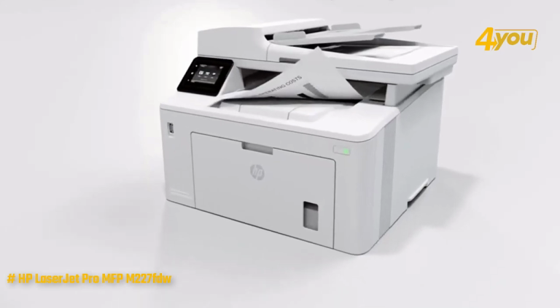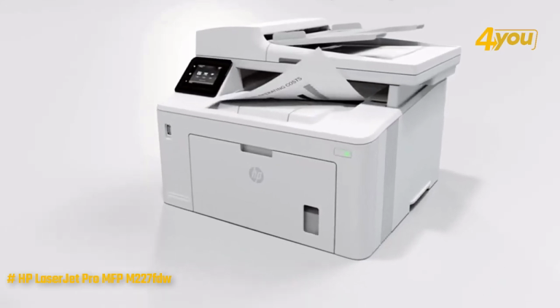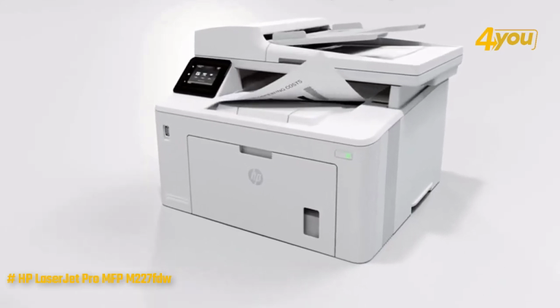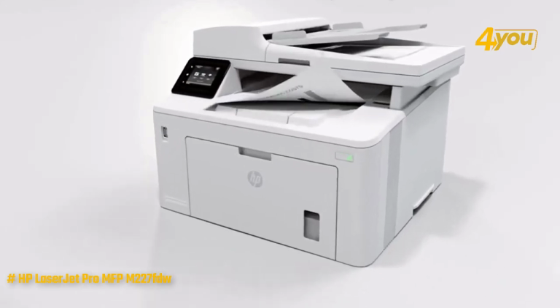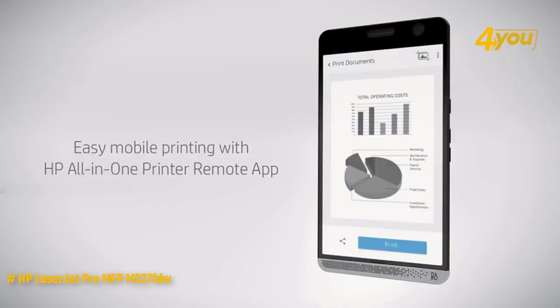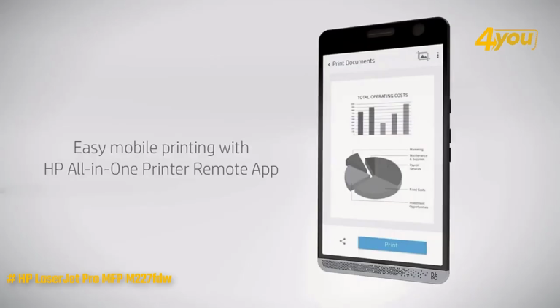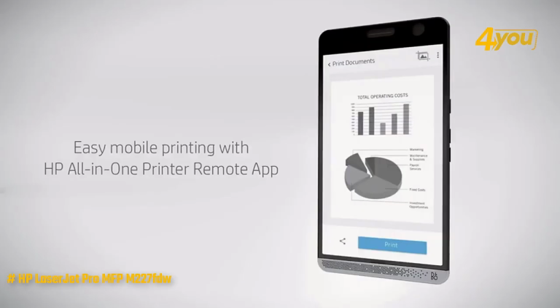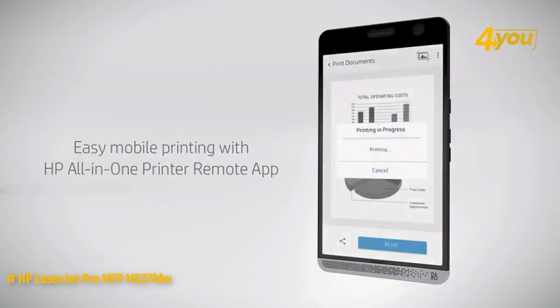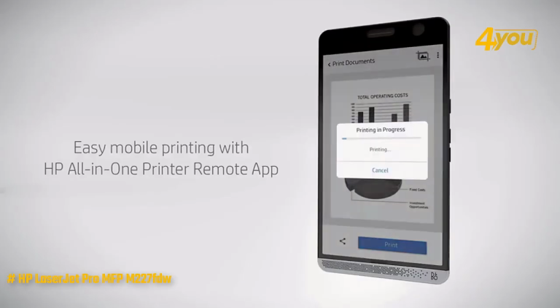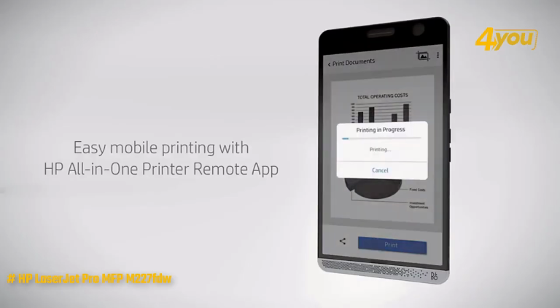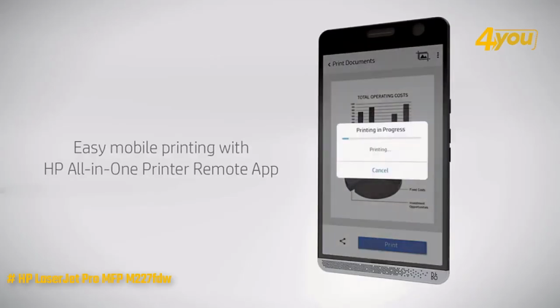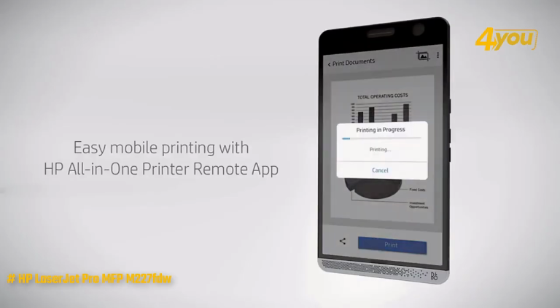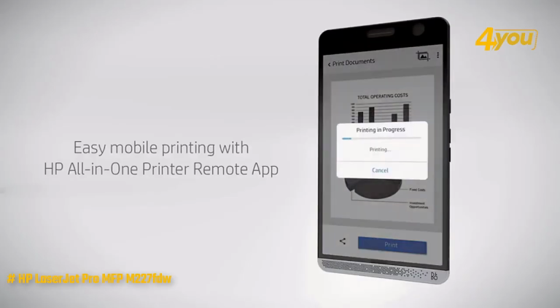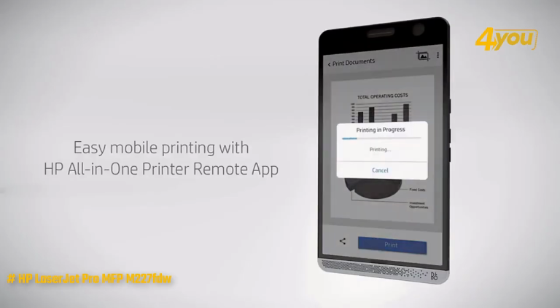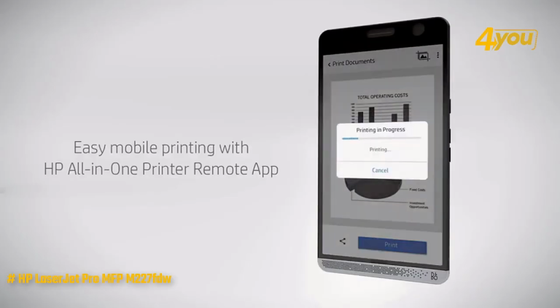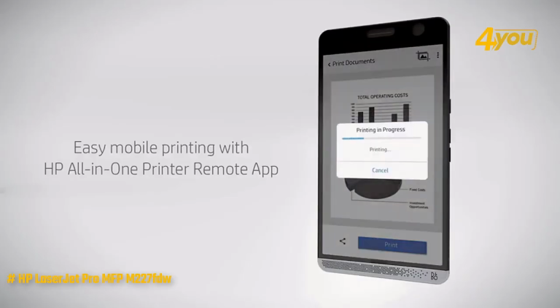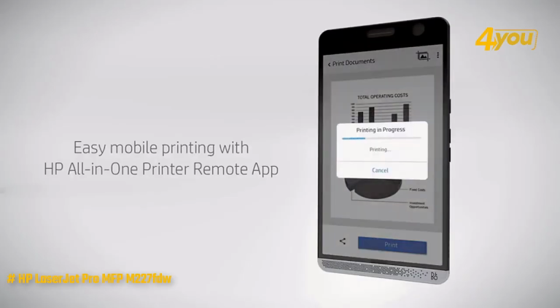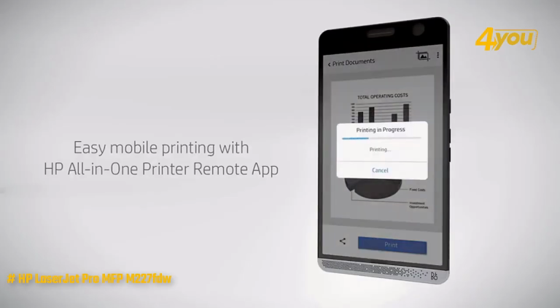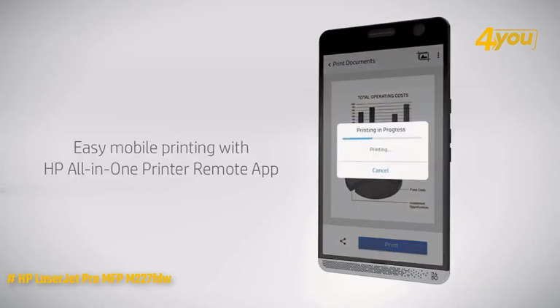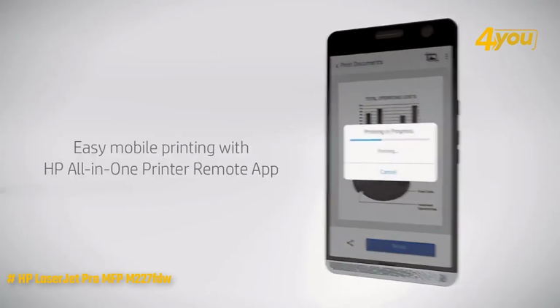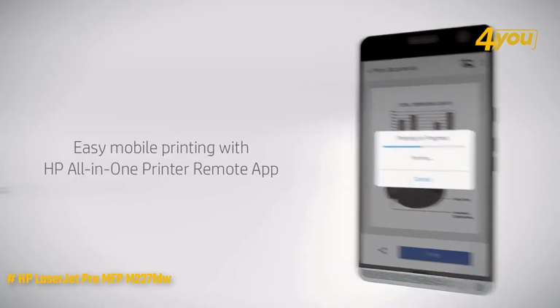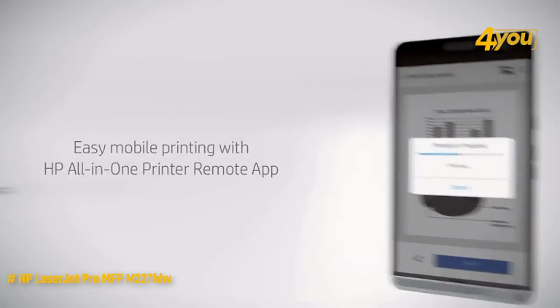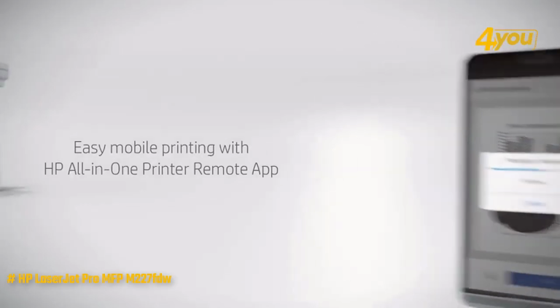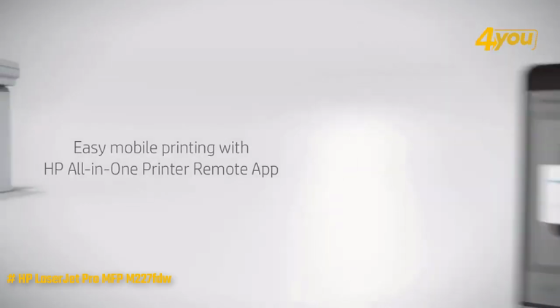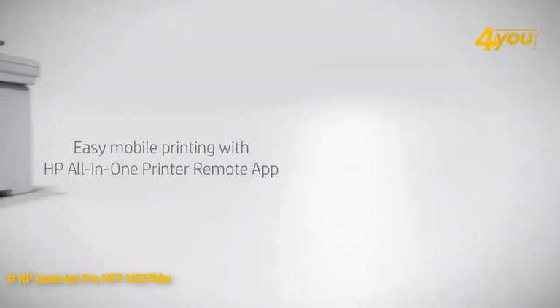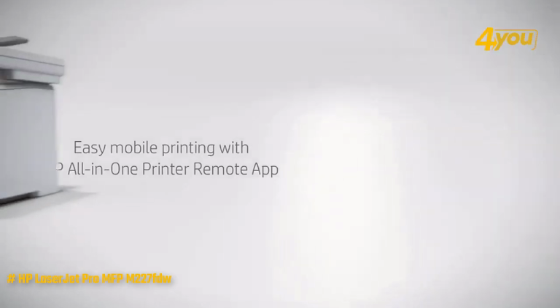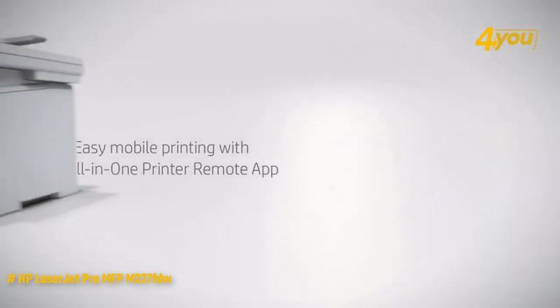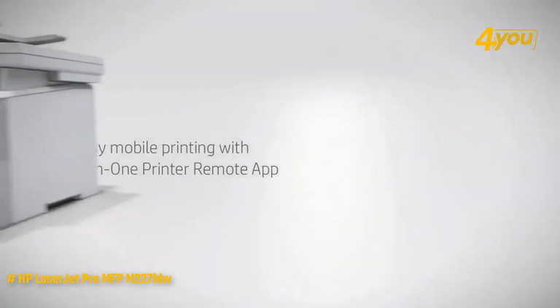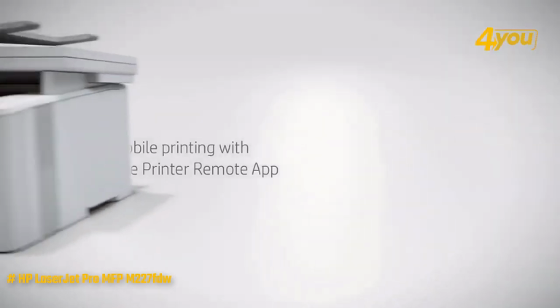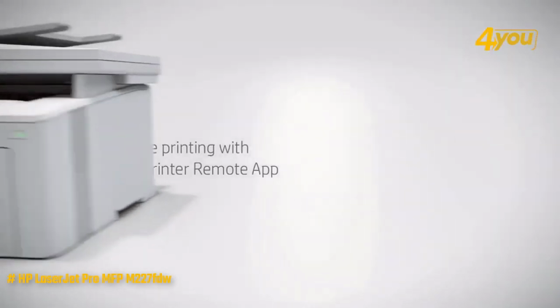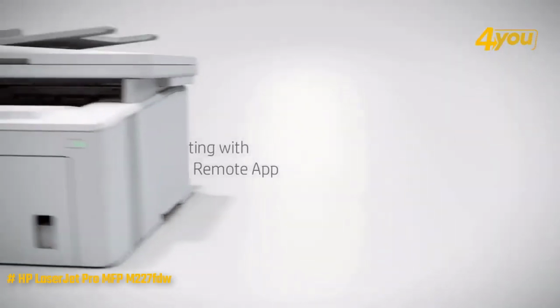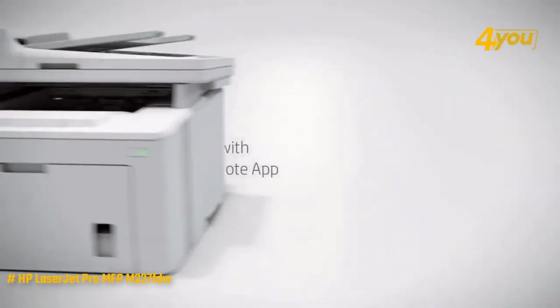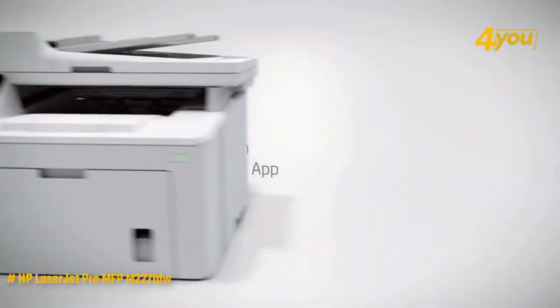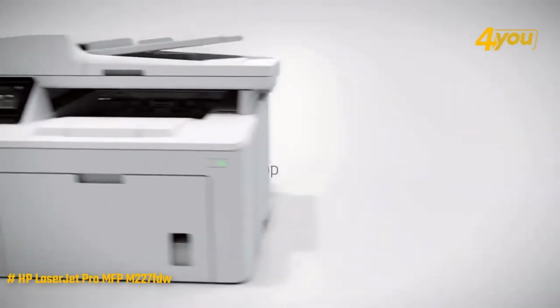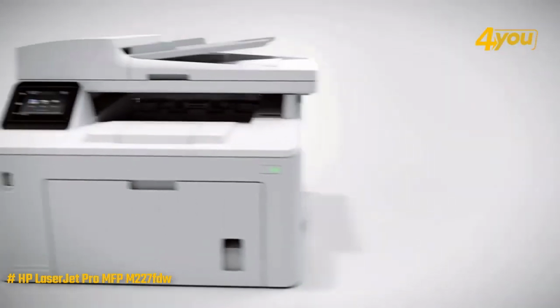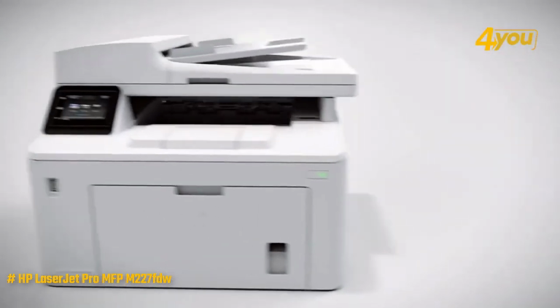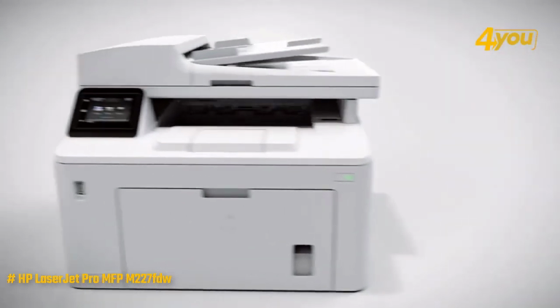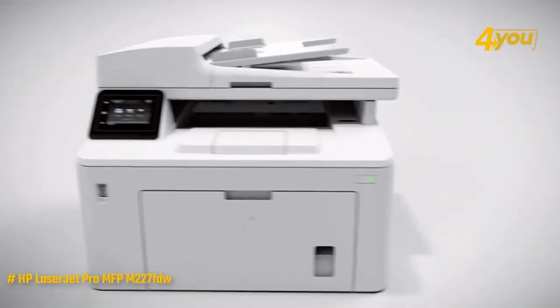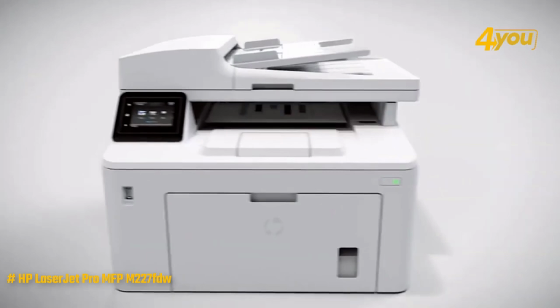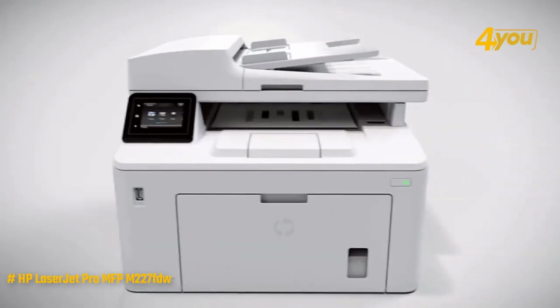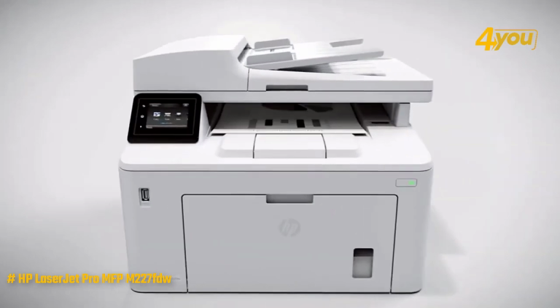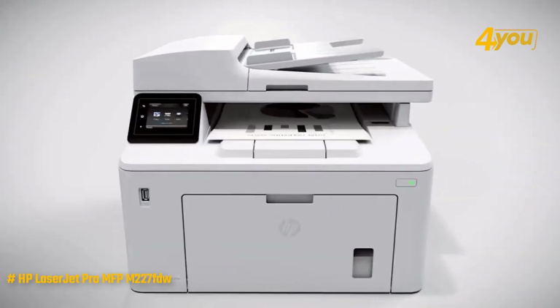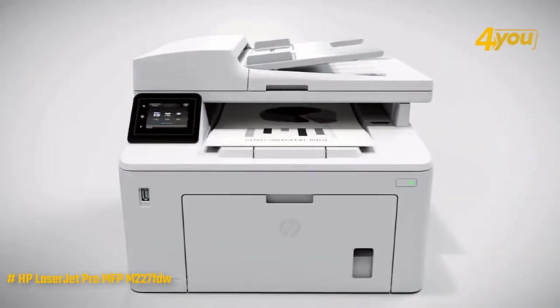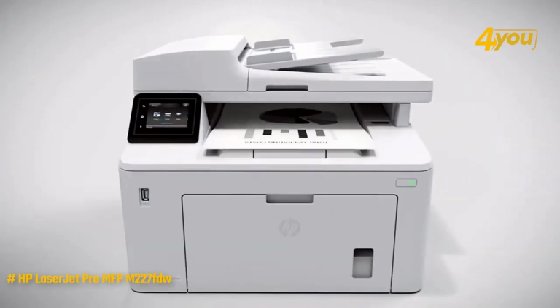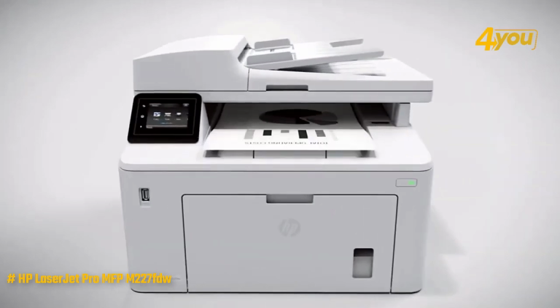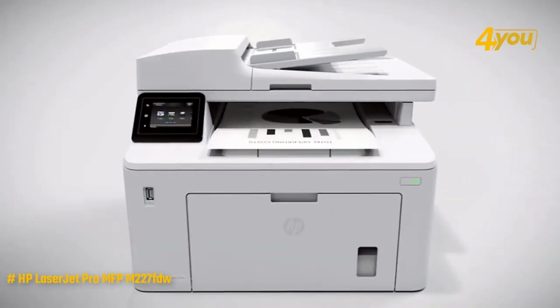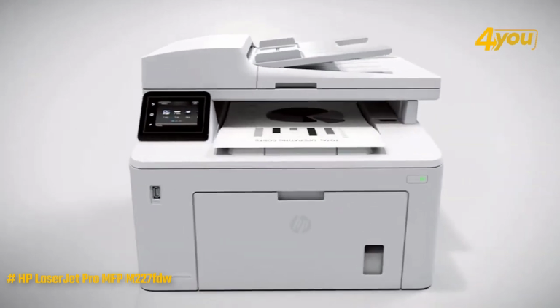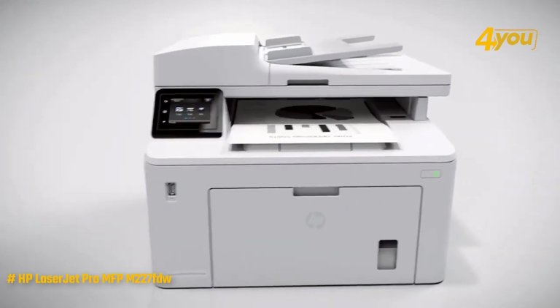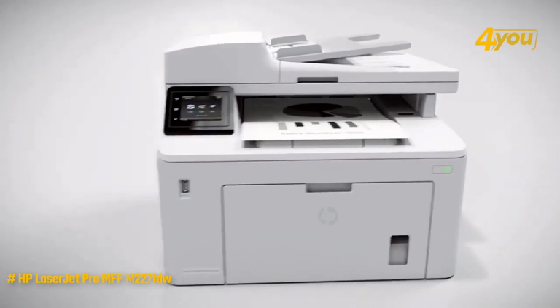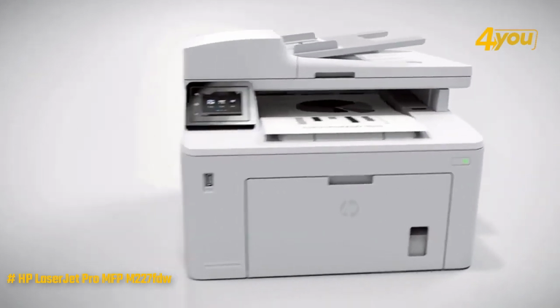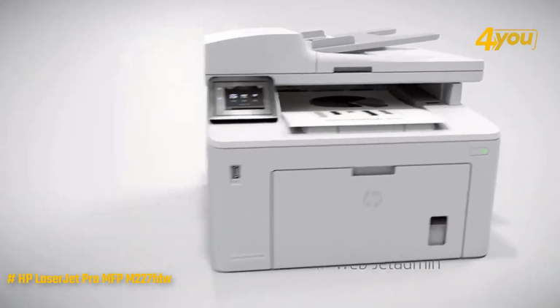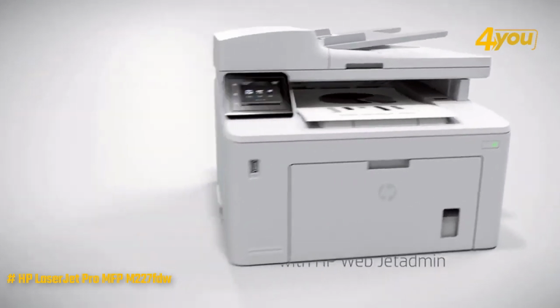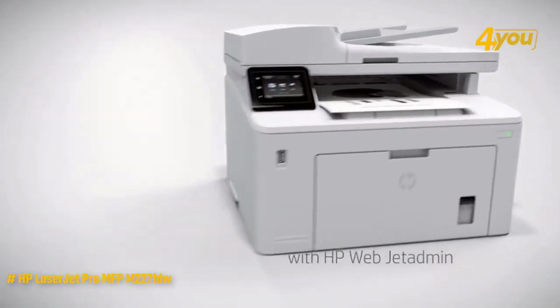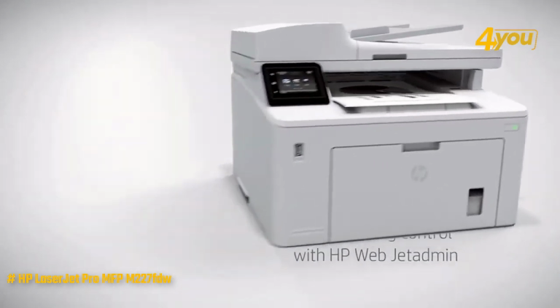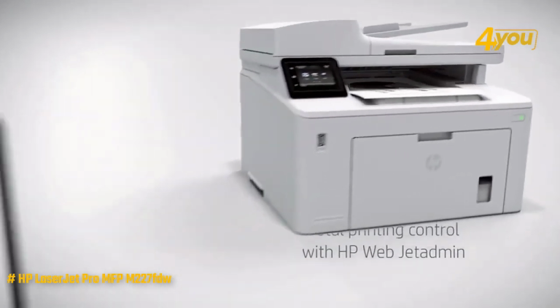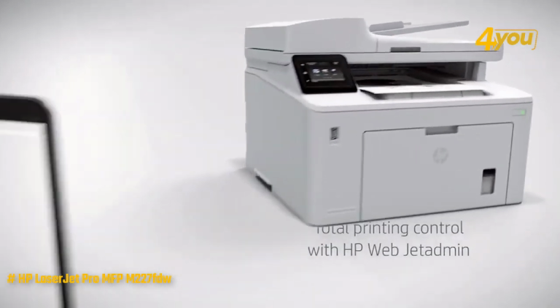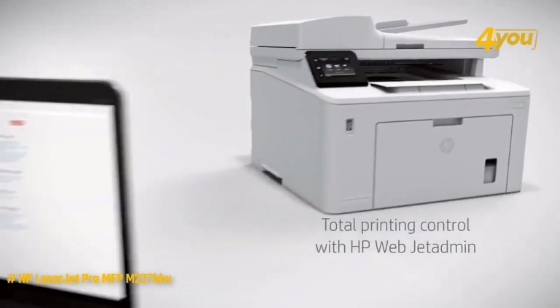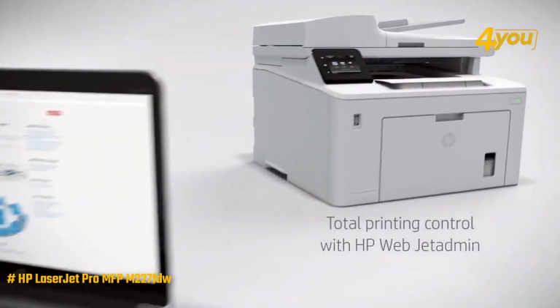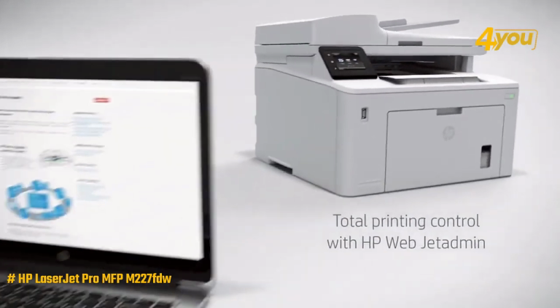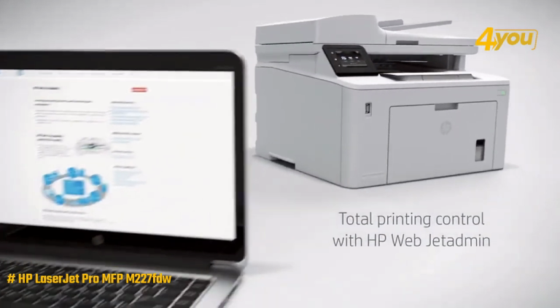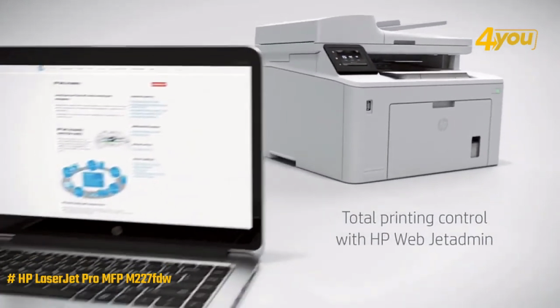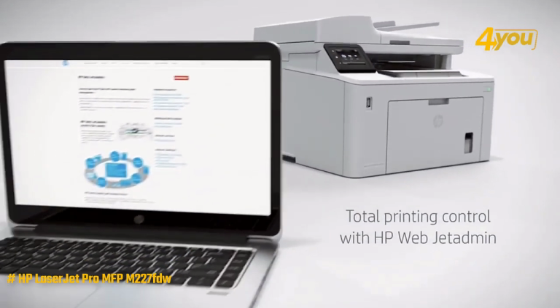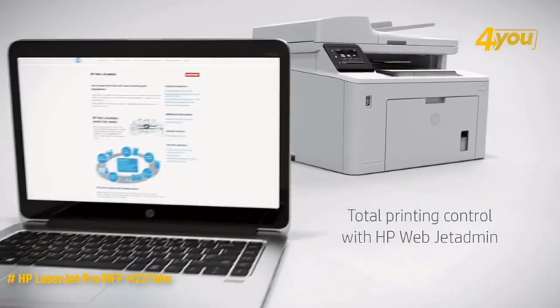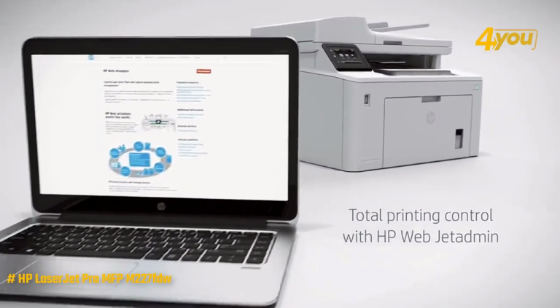It is also easy to use and share, with features like scanning to email, duplex printing, and wireless connectivity for up to 5 users.